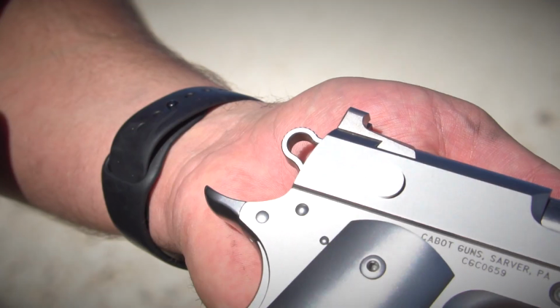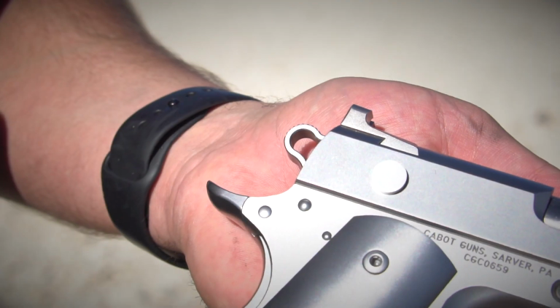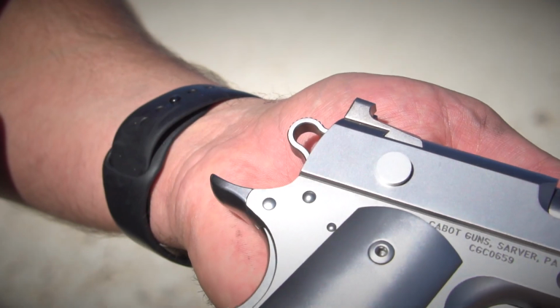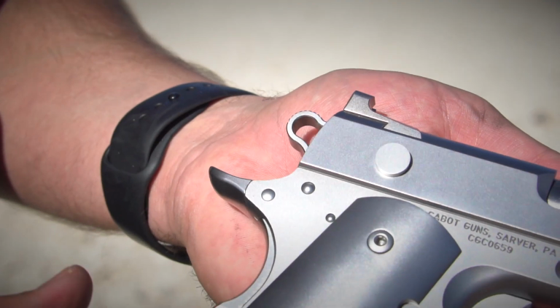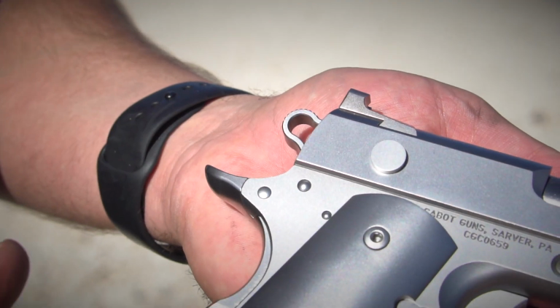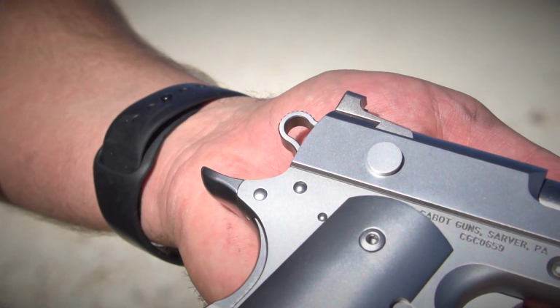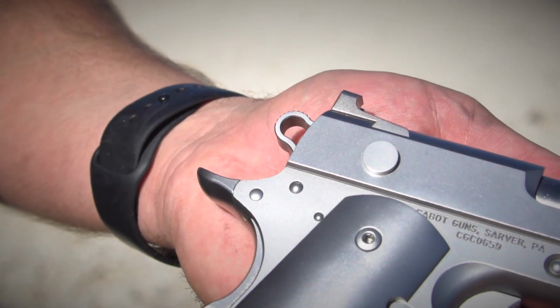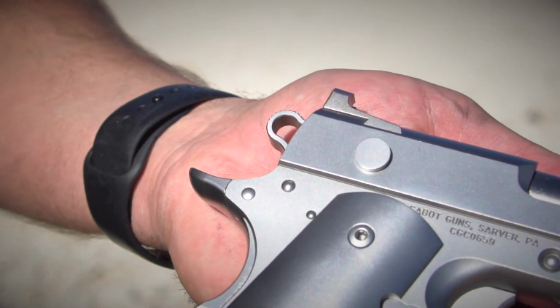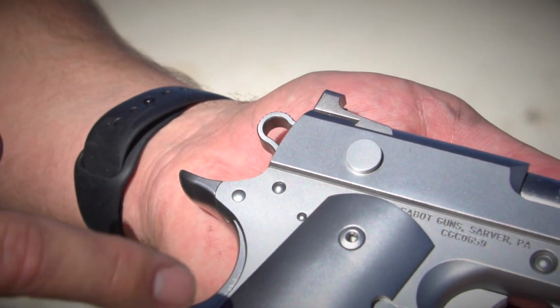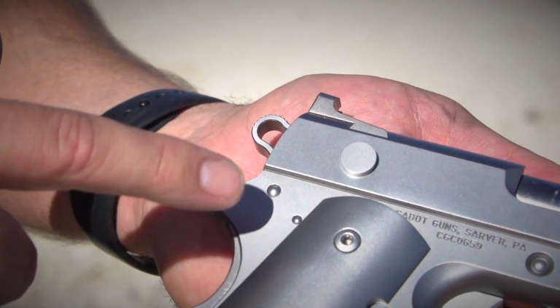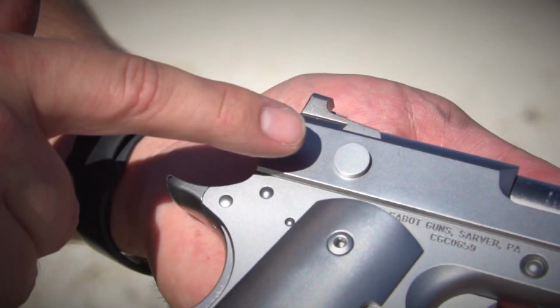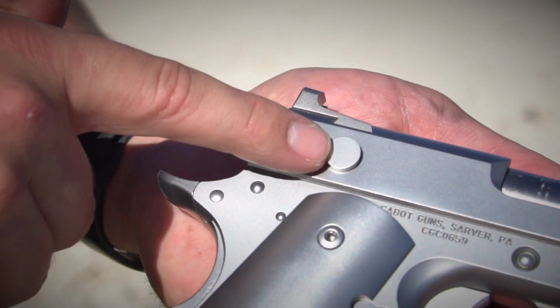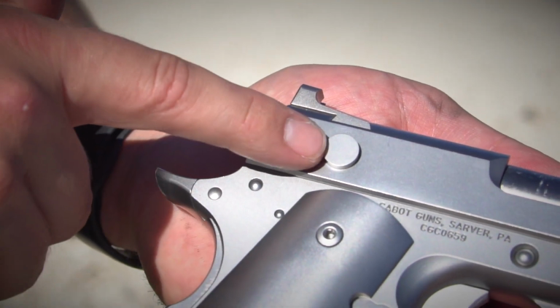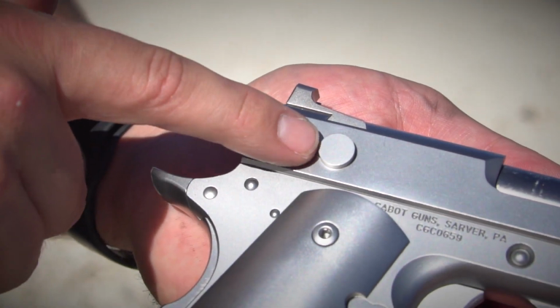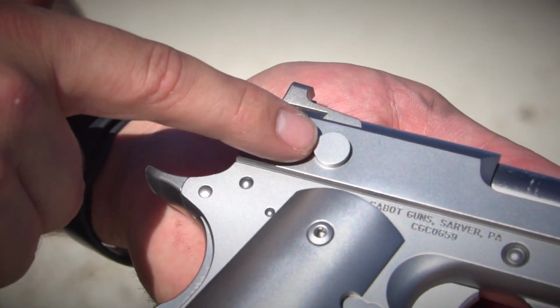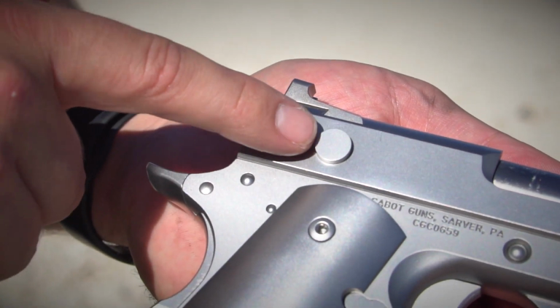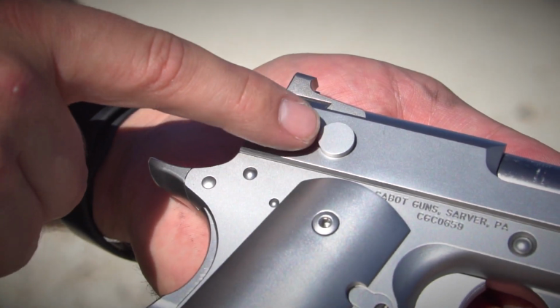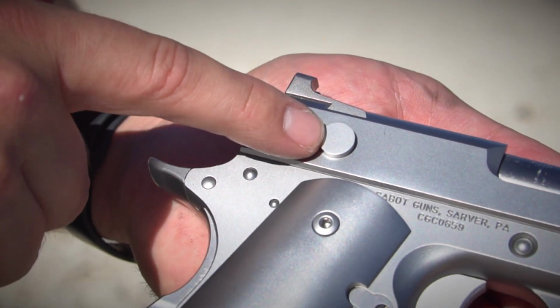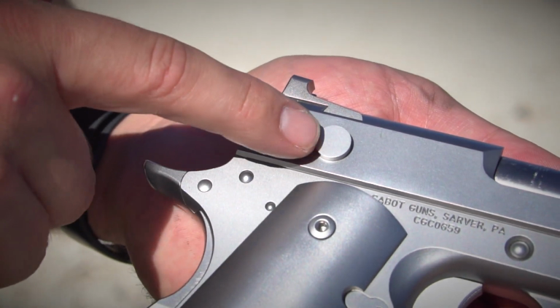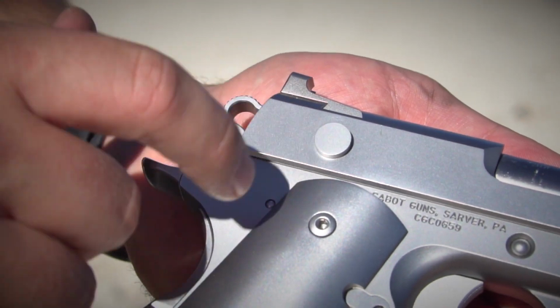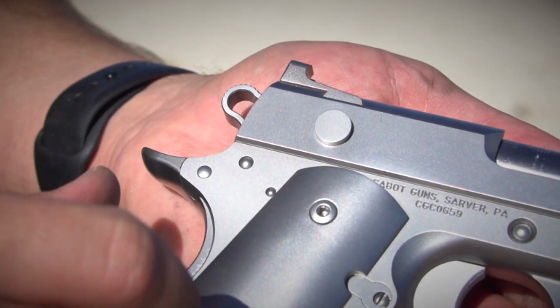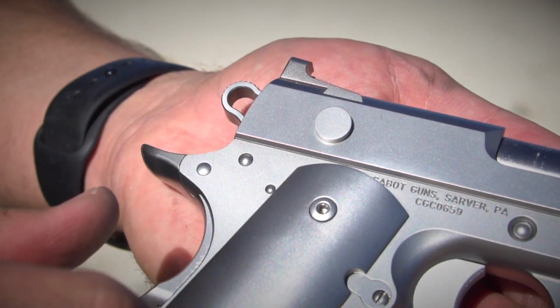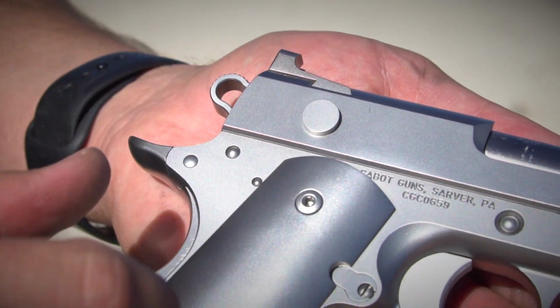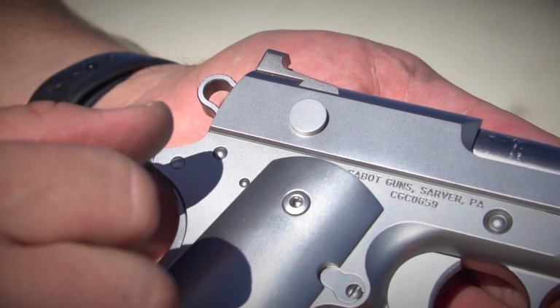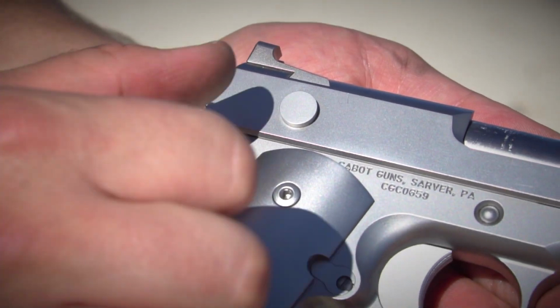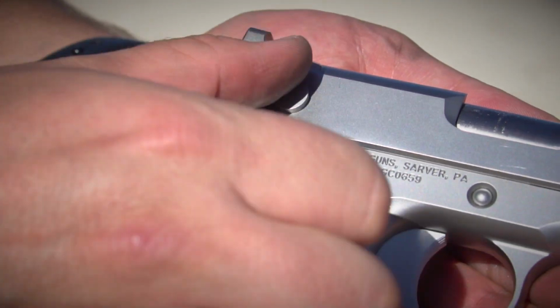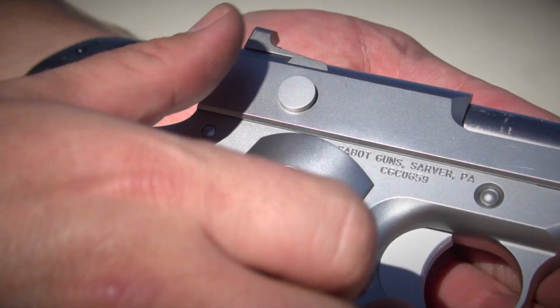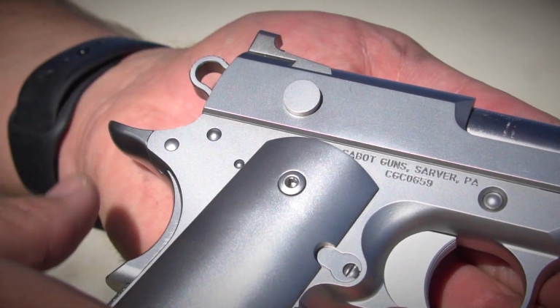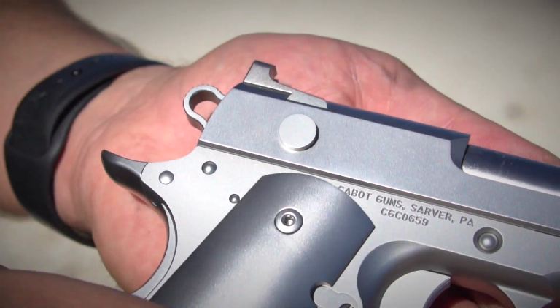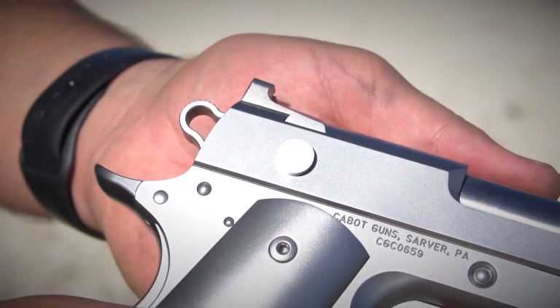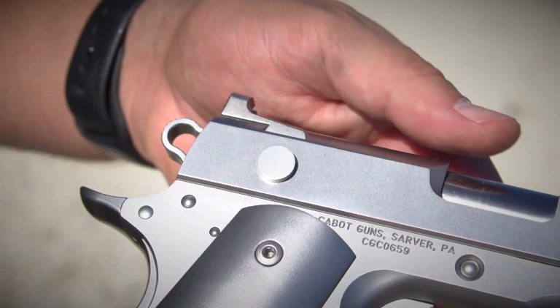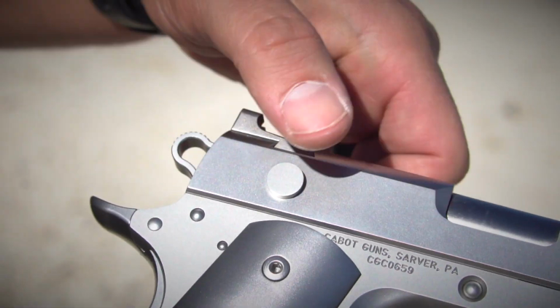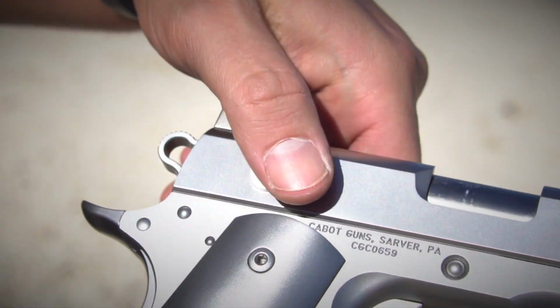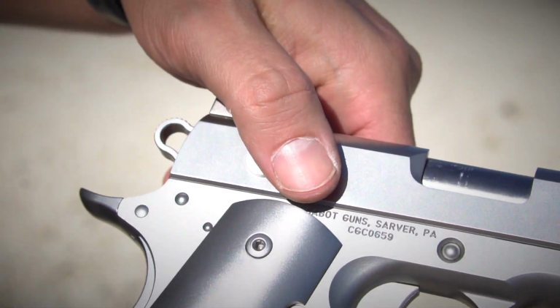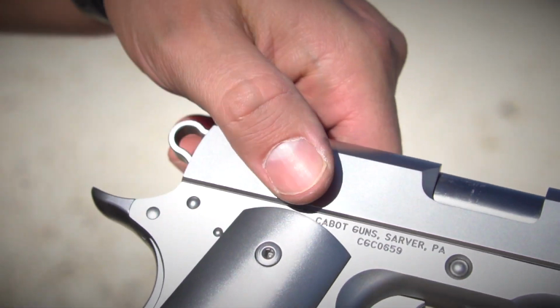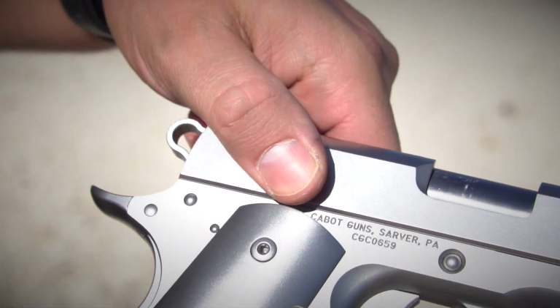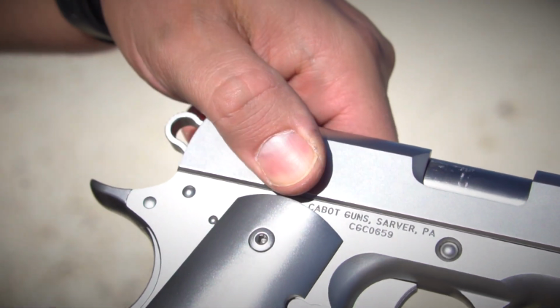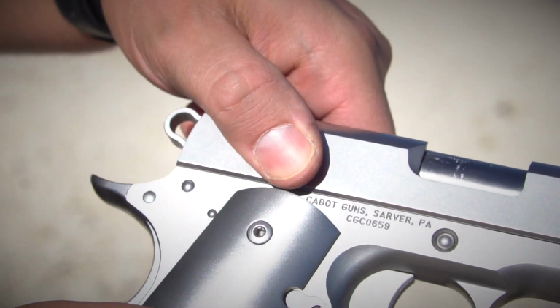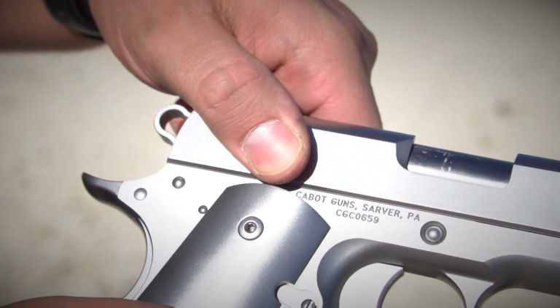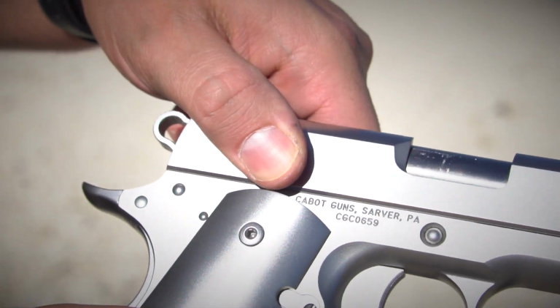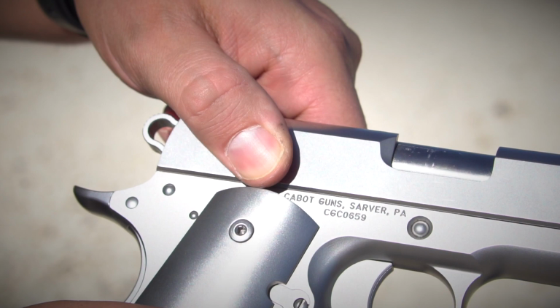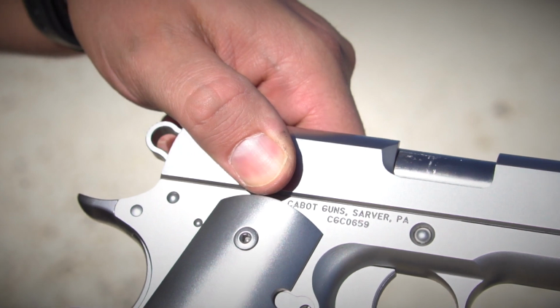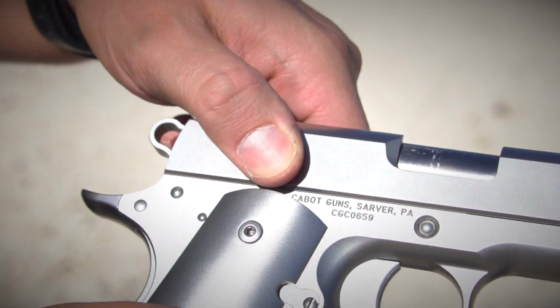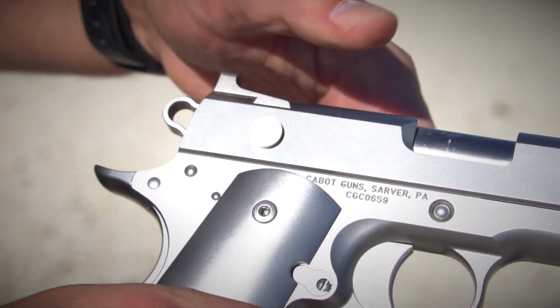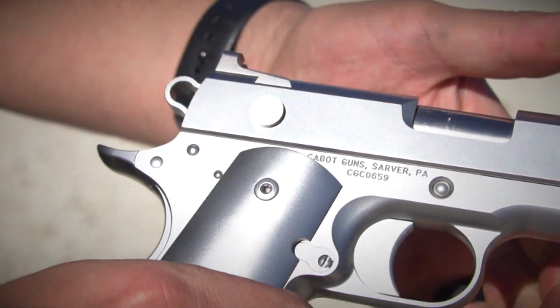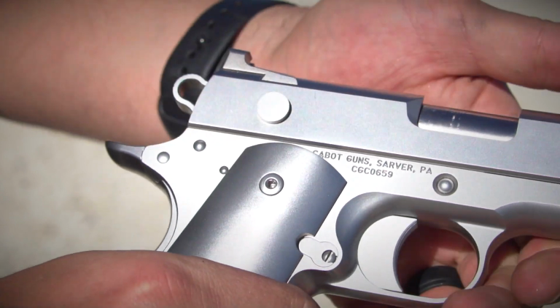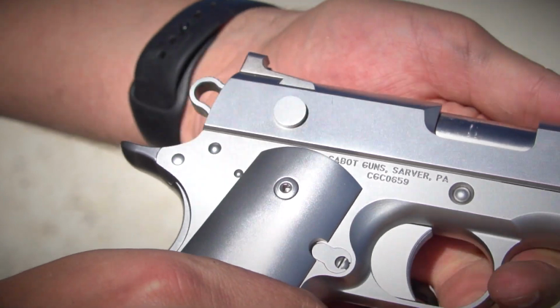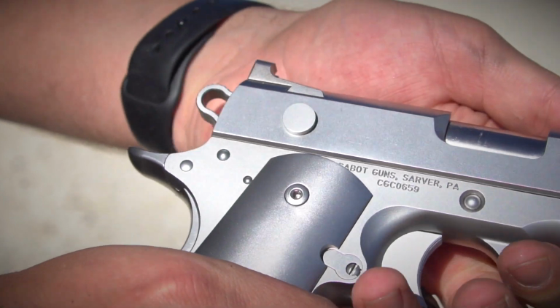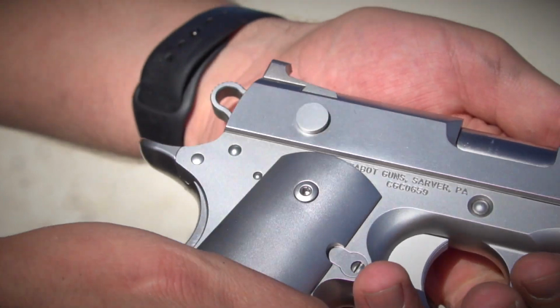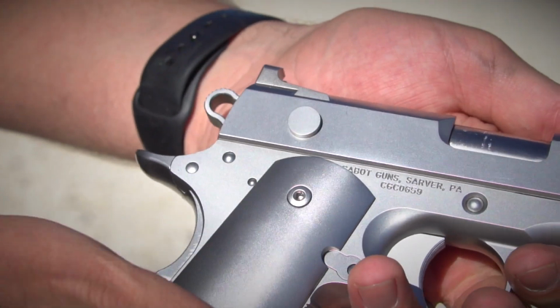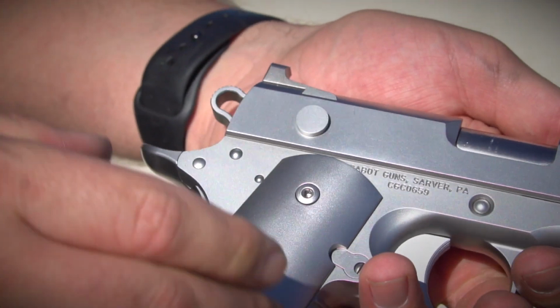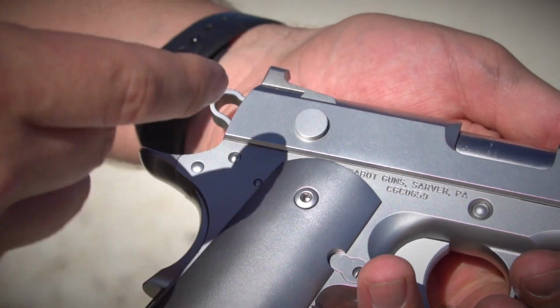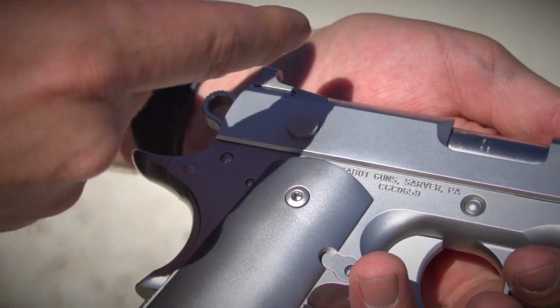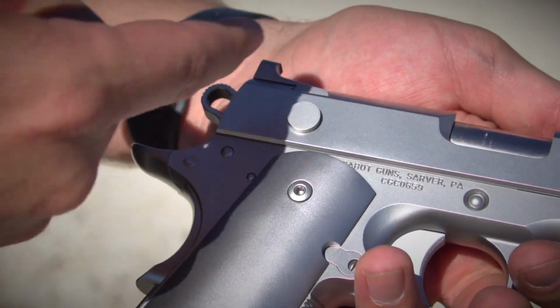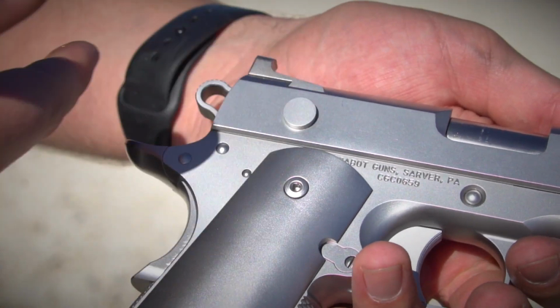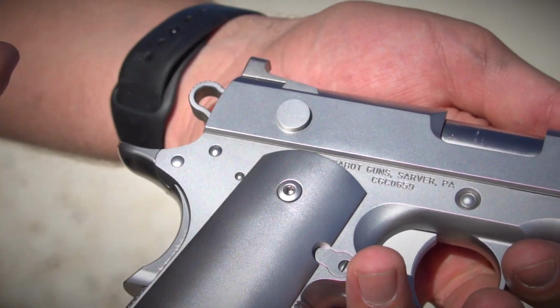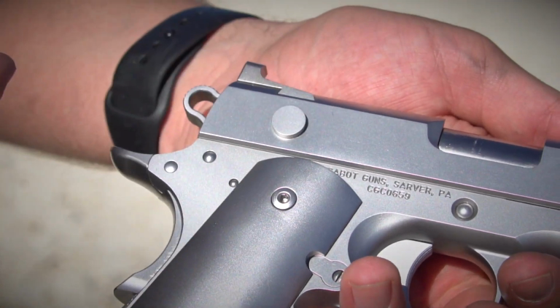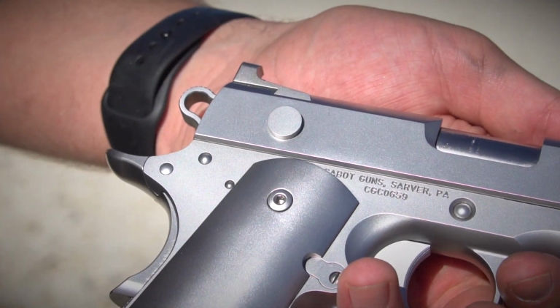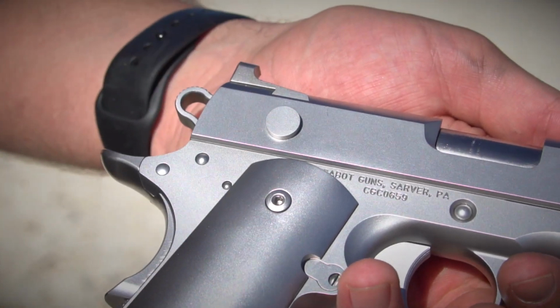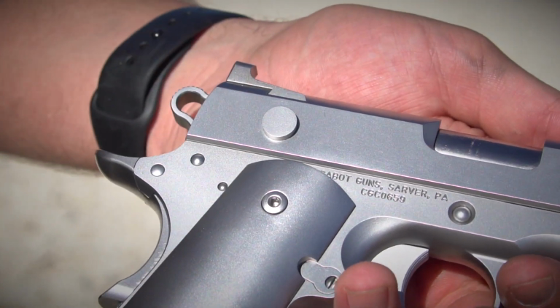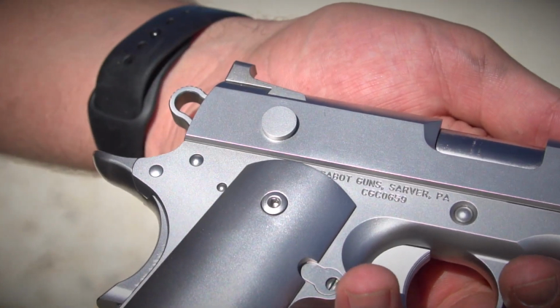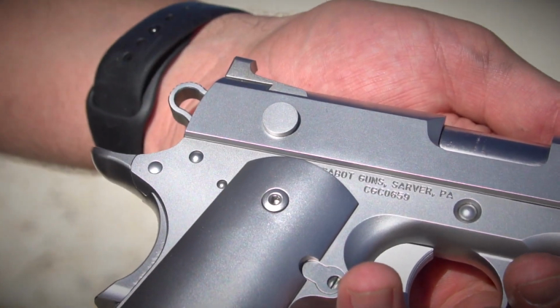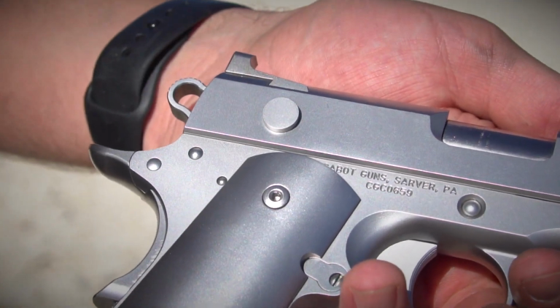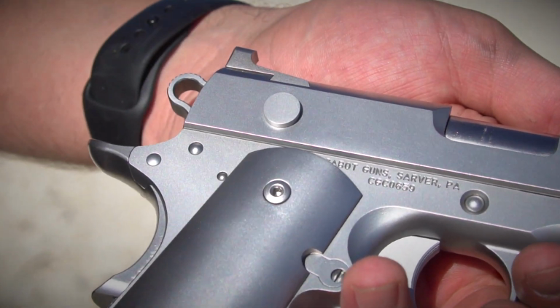And instead of cocking serrations, we use these buttons here — something to get a grip on when you're cocking the gun, because this is a really slick slide.